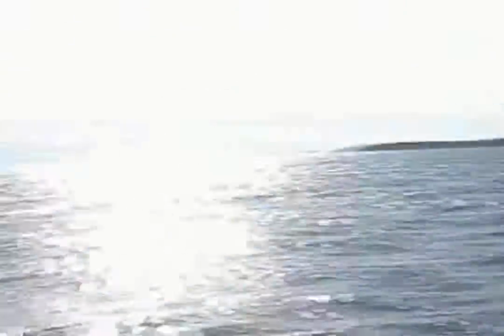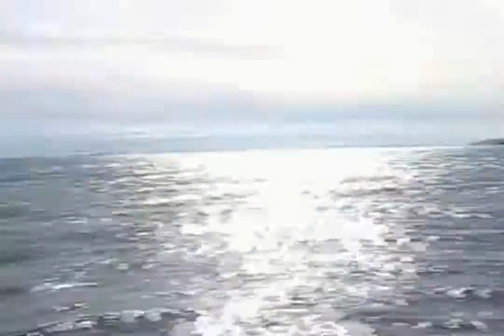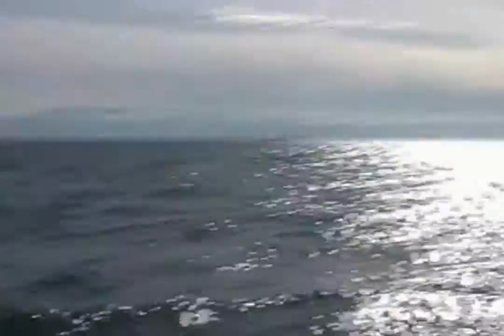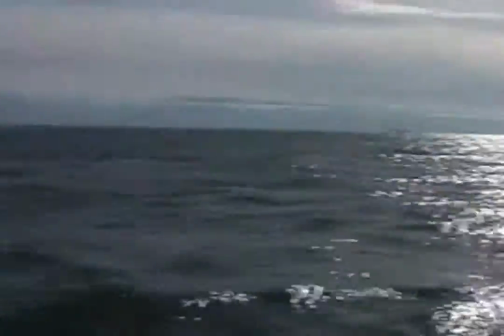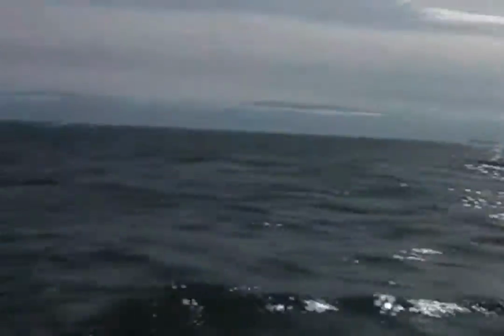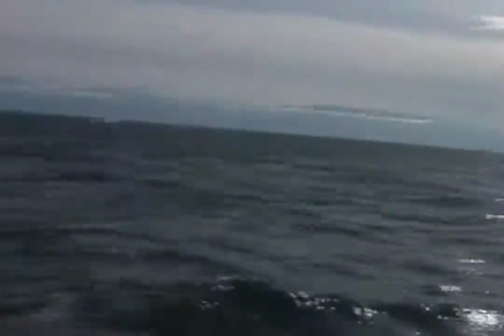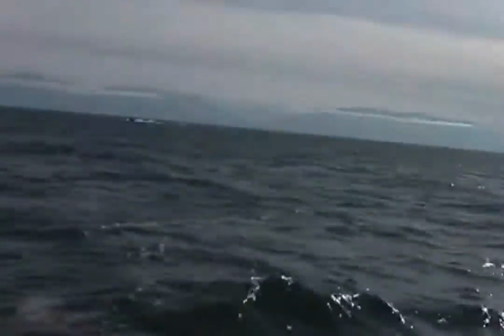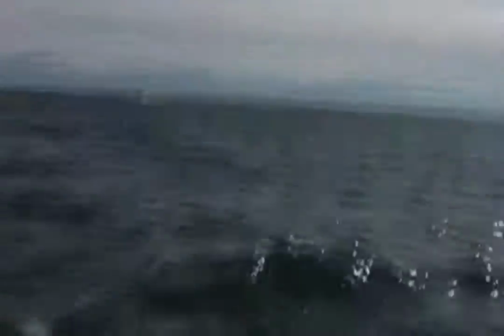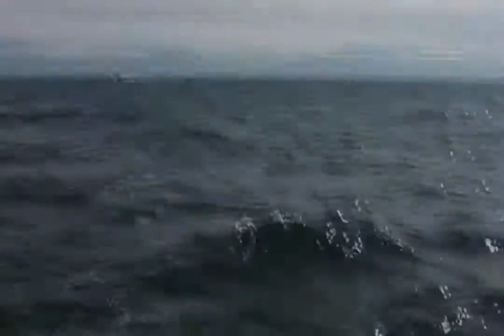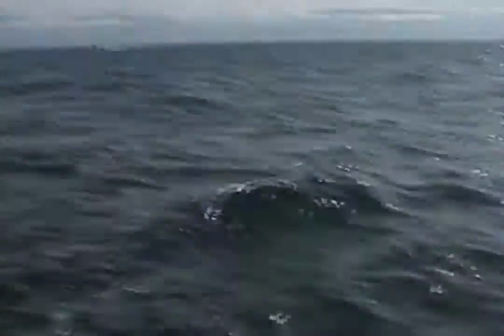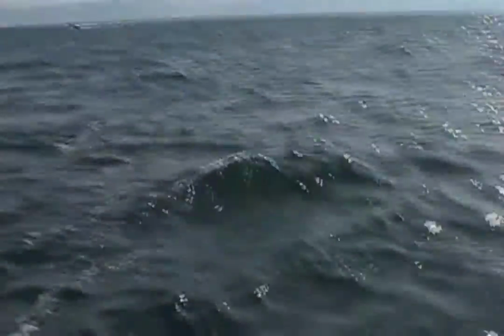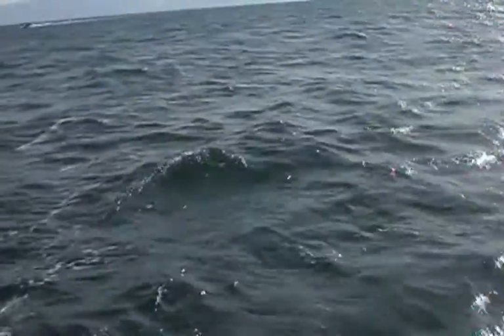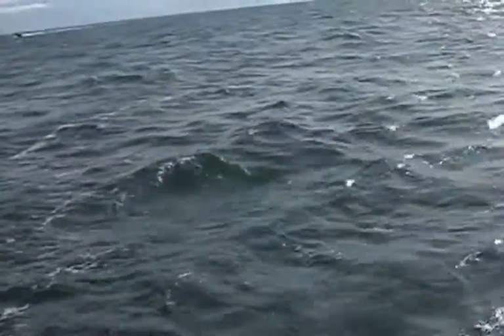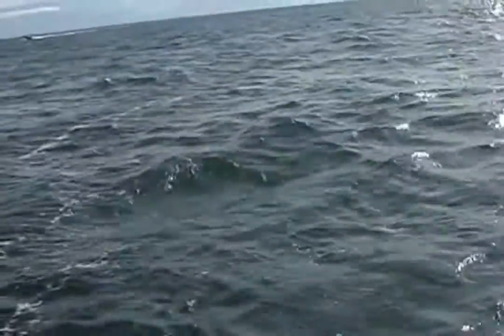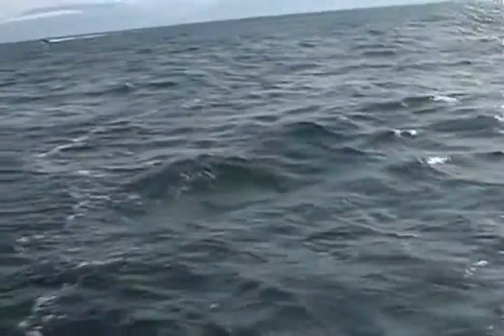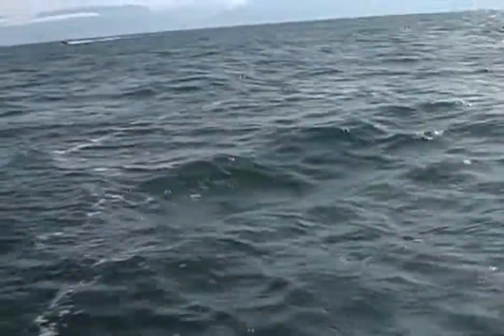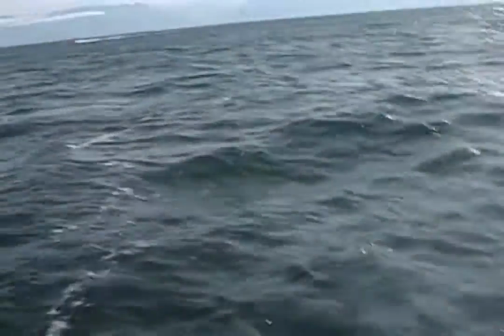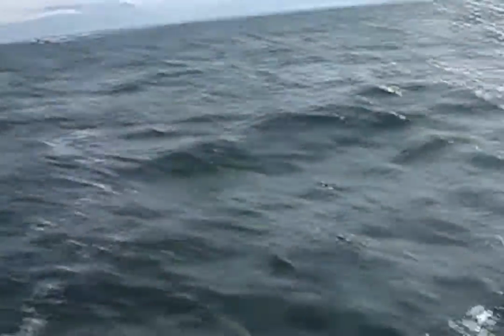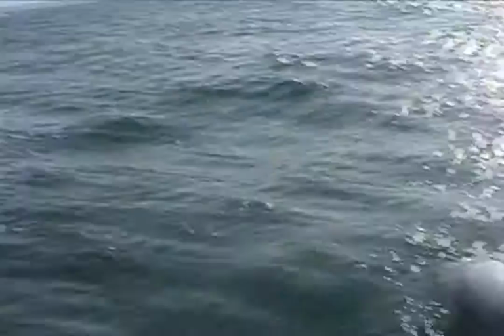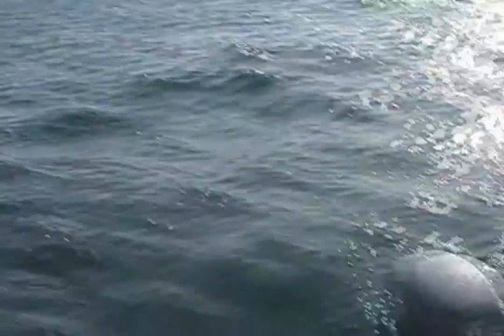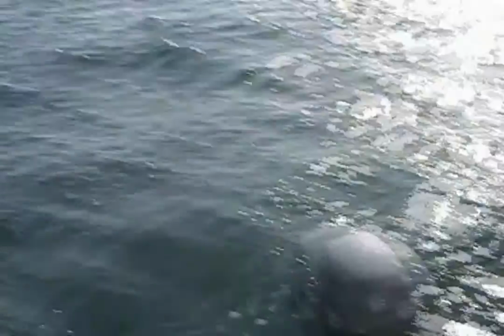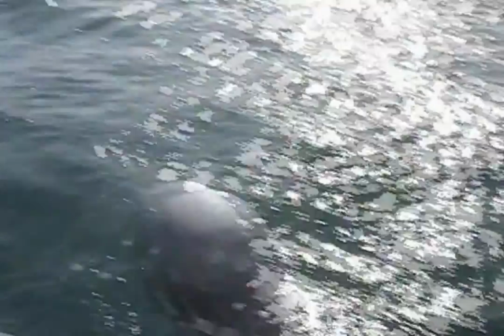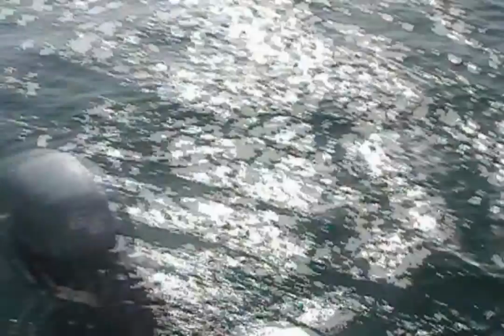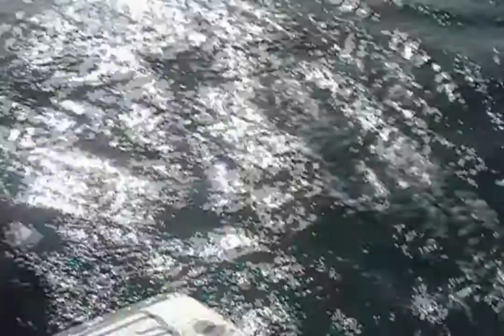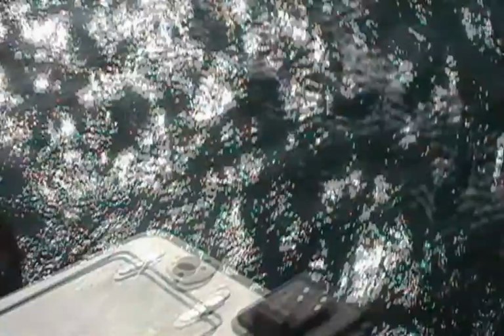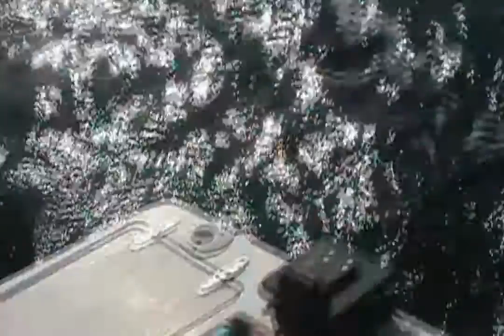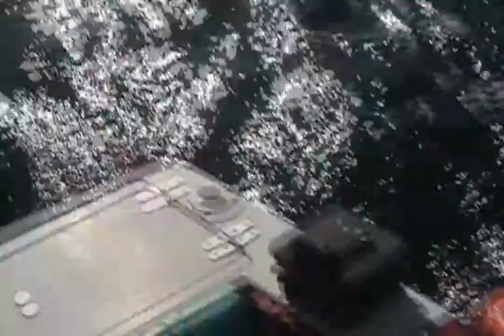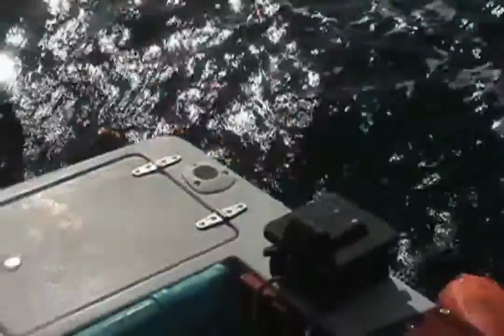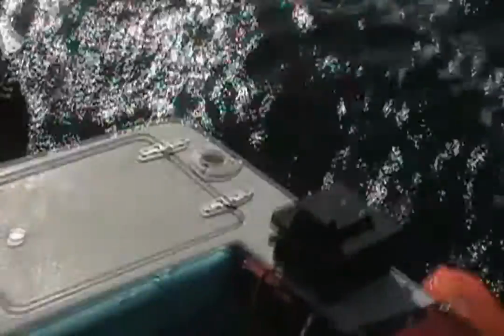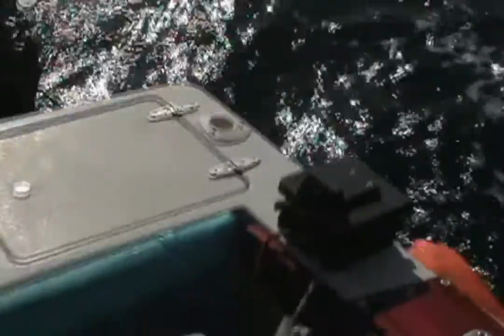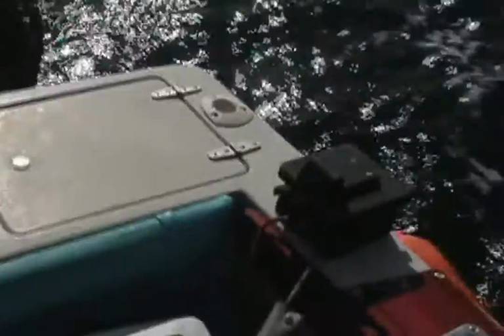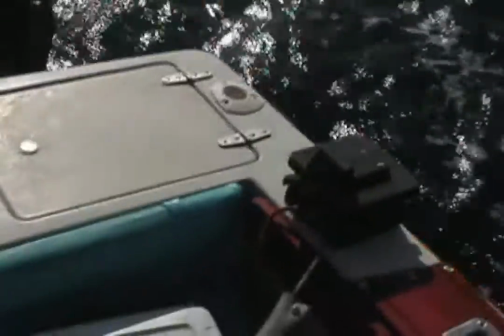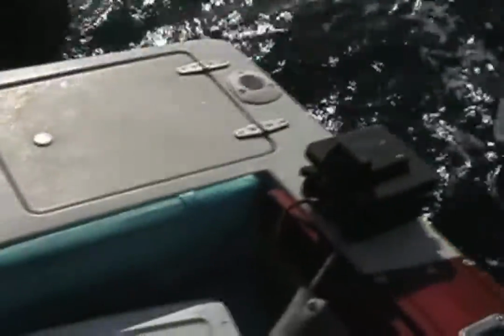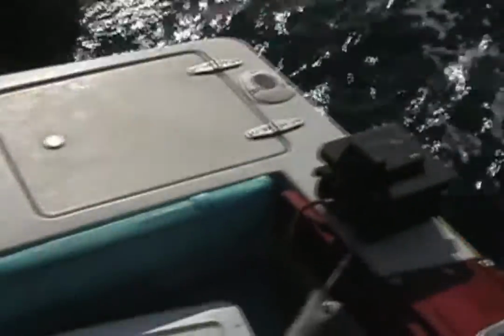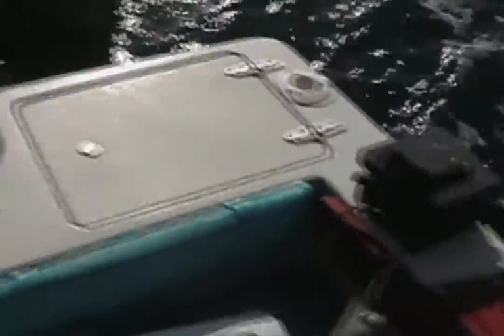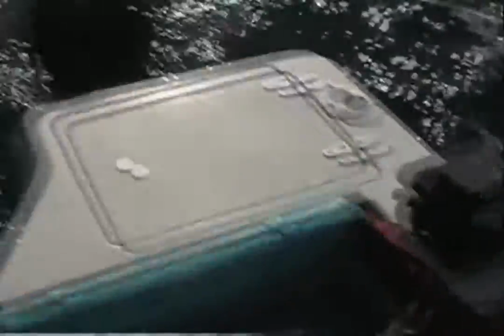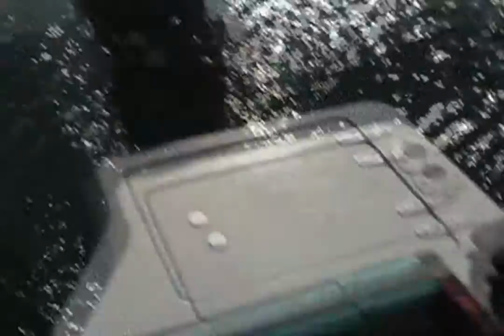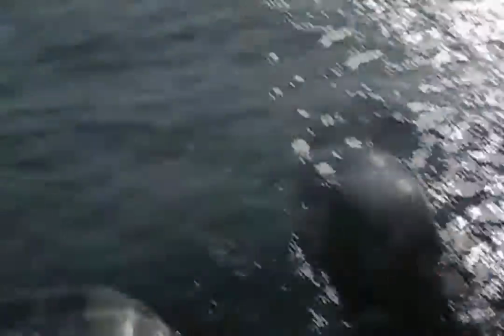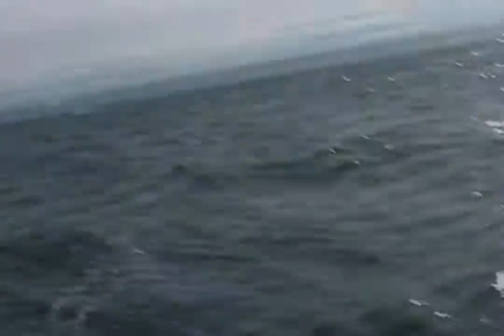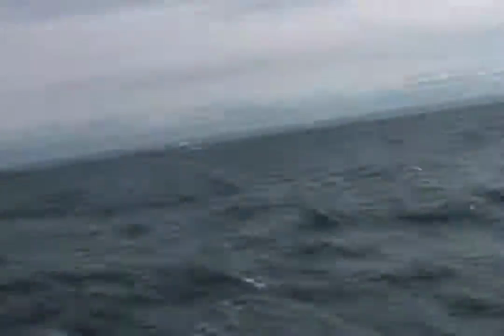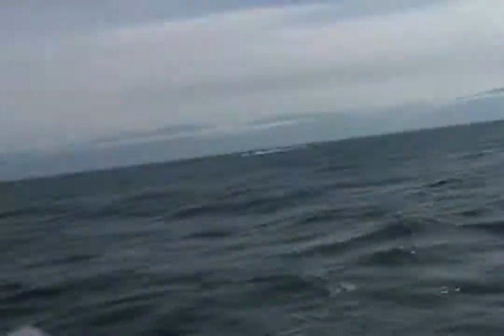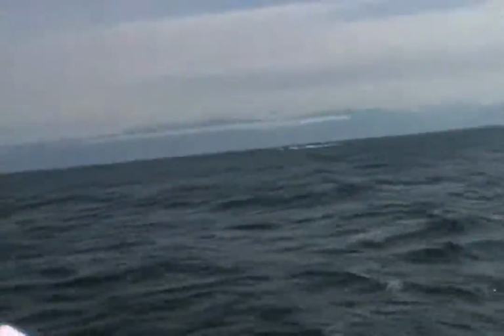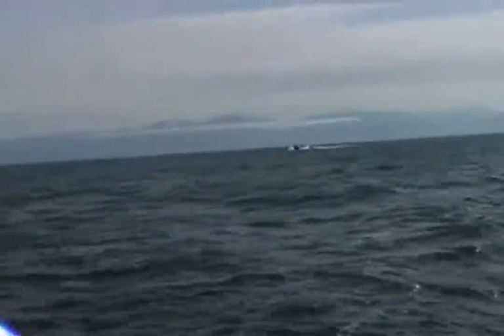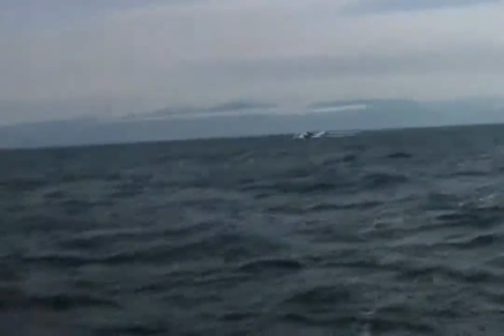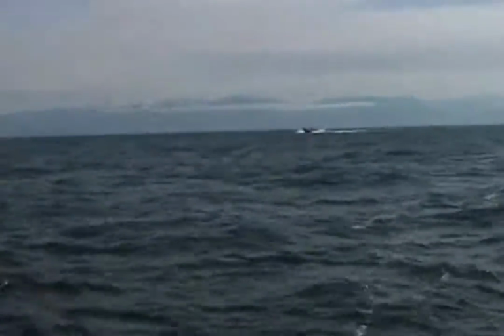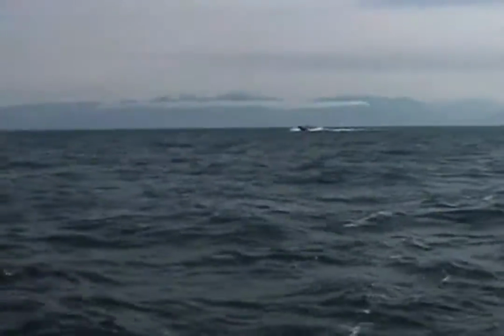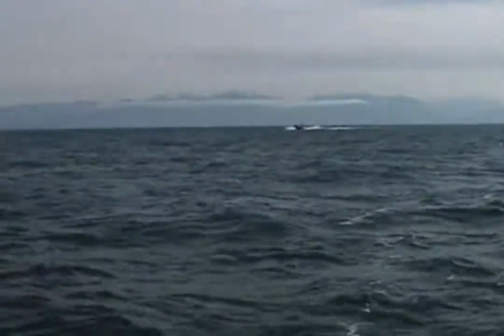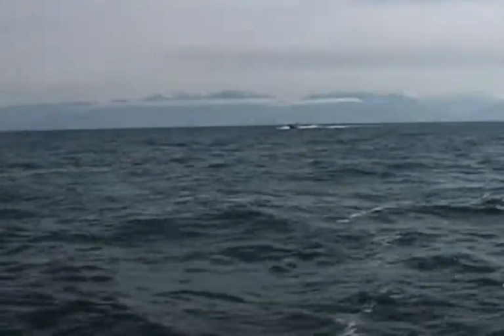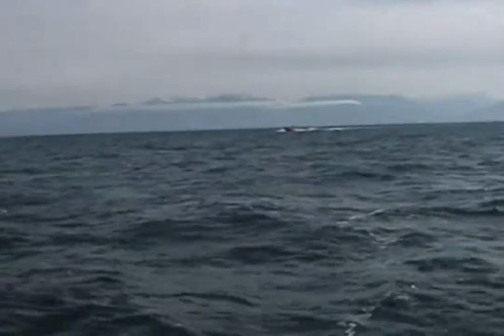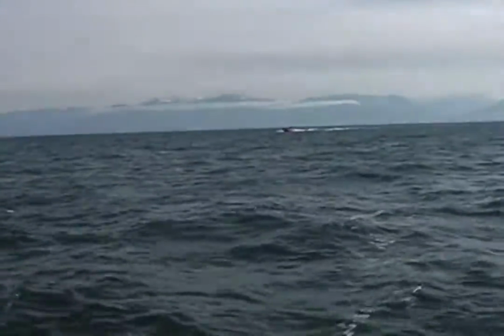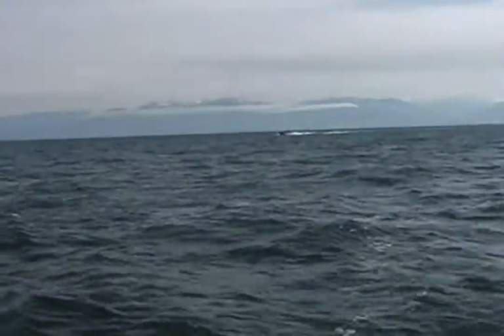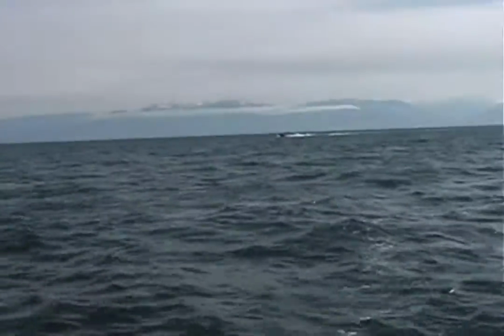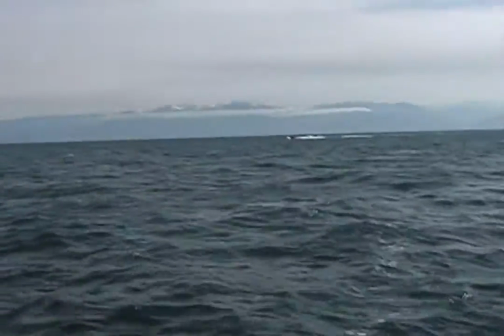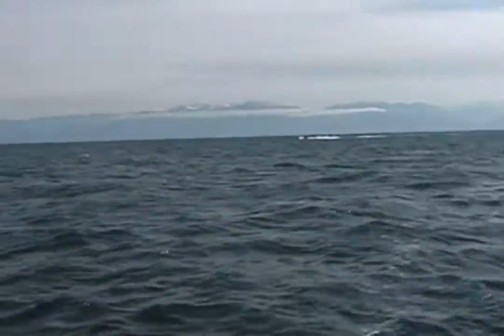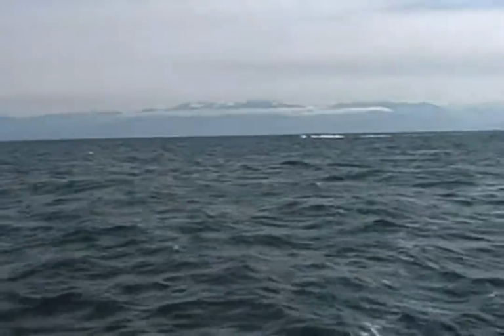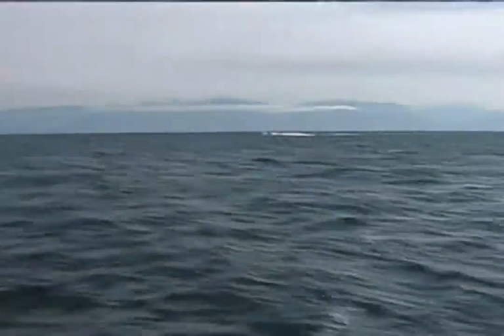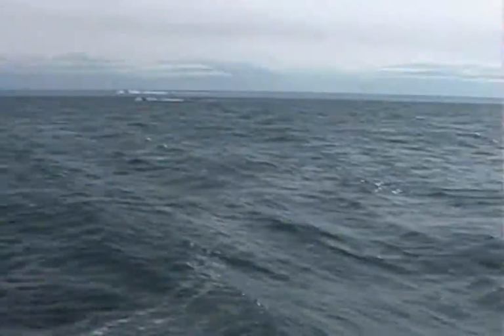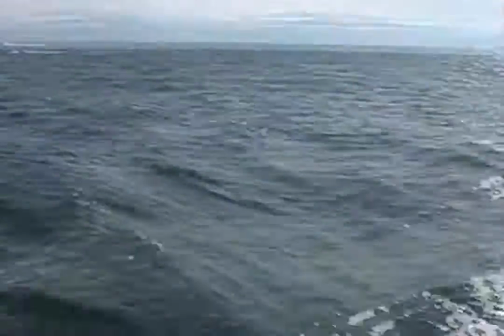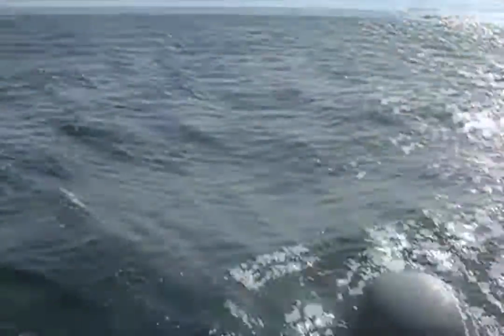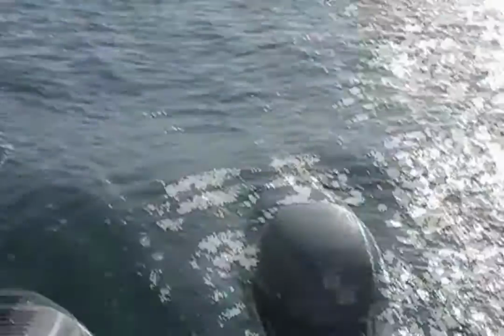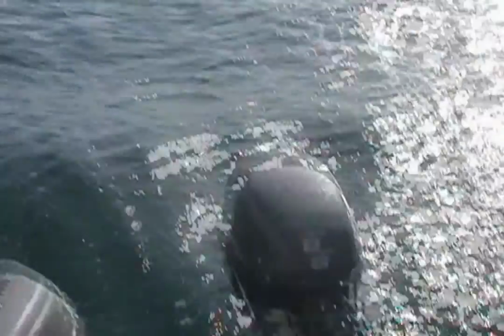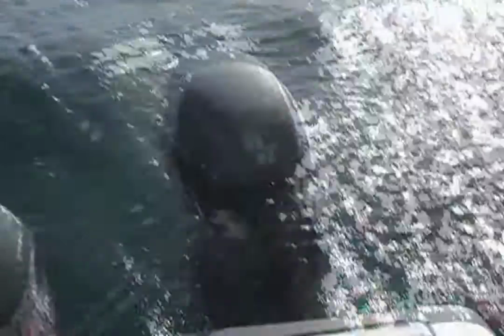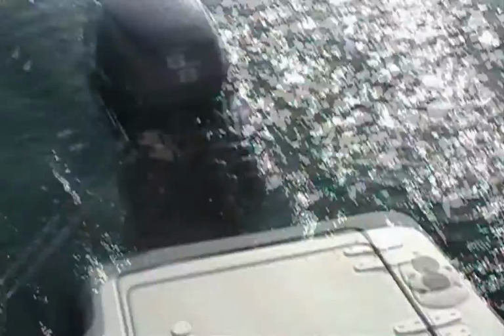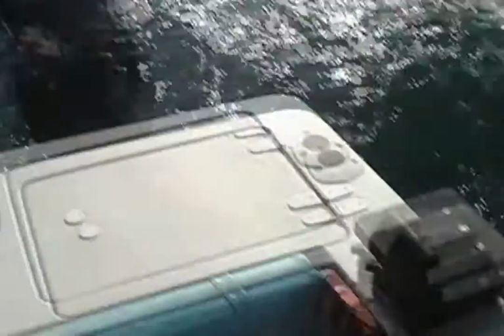Beautiful afternoon out here. The morning caught off to a rough start. We've got some whale boats over there. Yep, we hear you — do you see us here? Oh yeah.